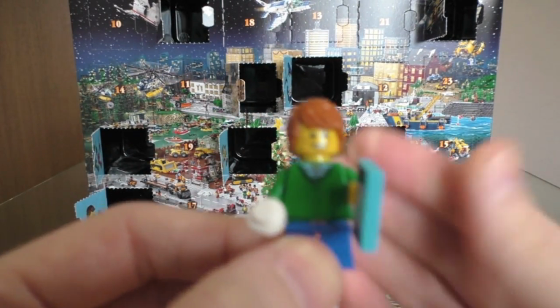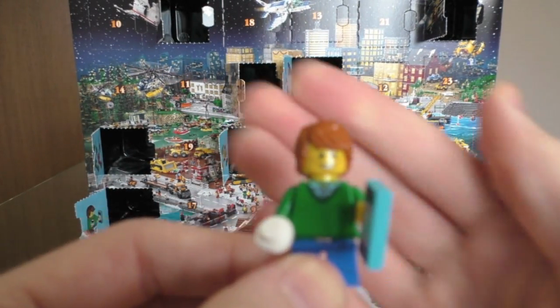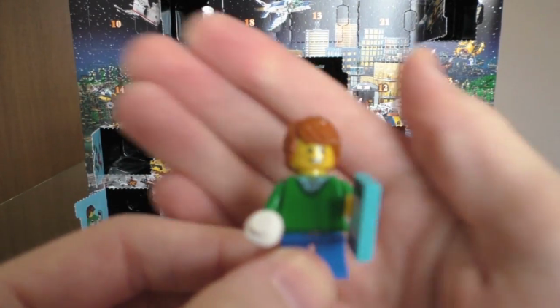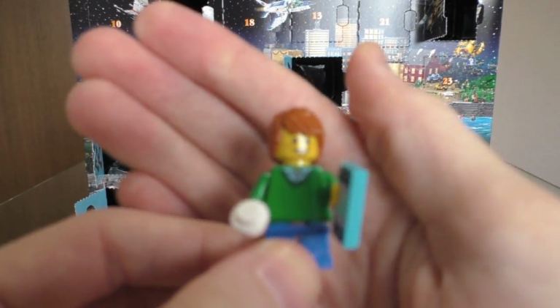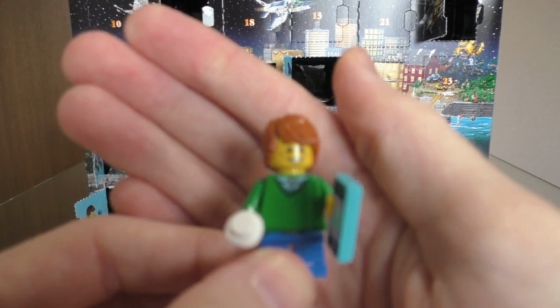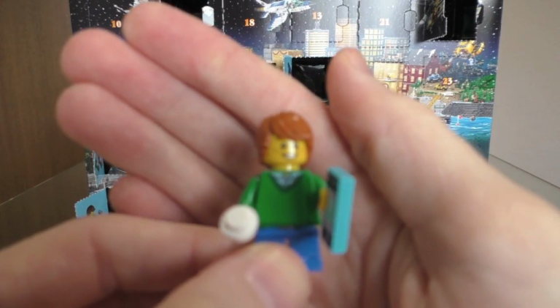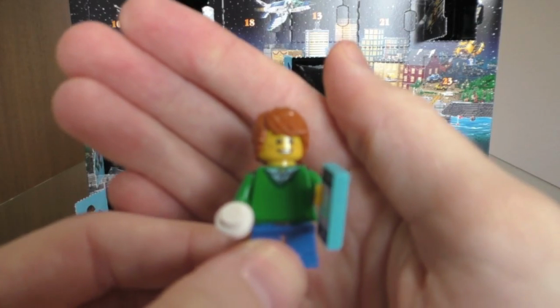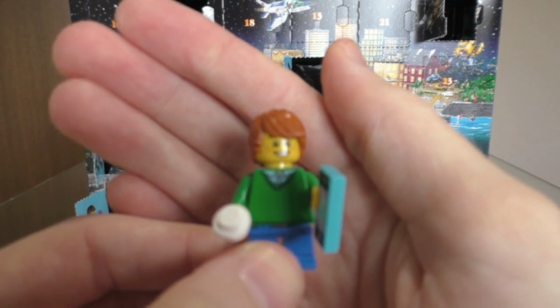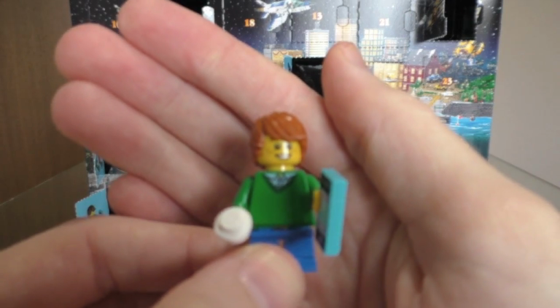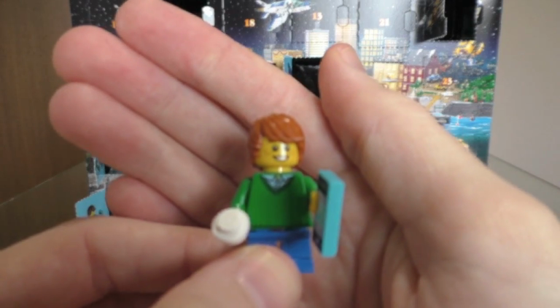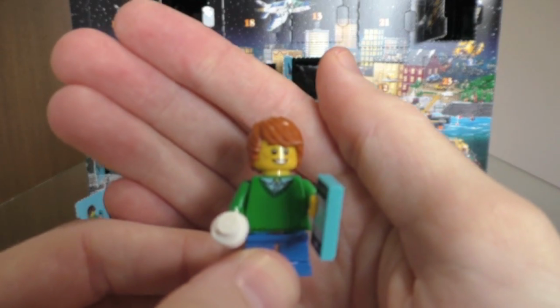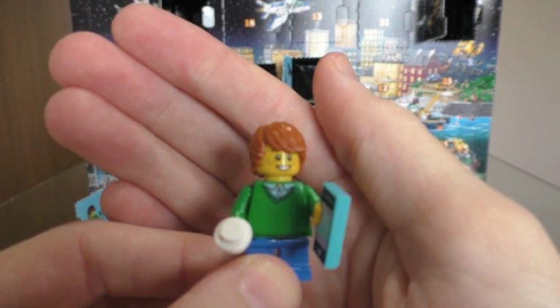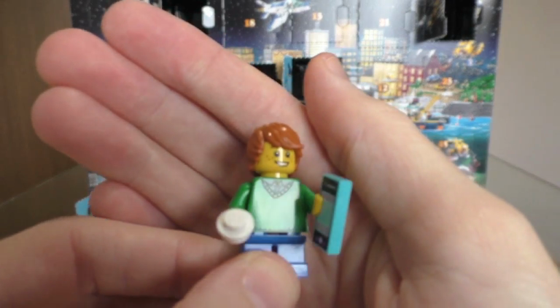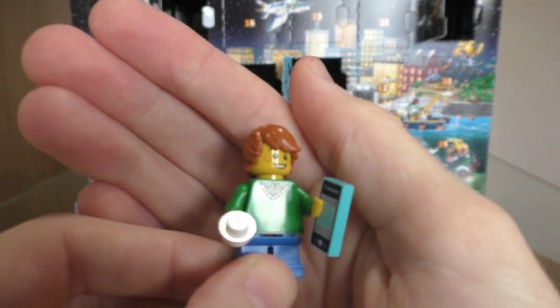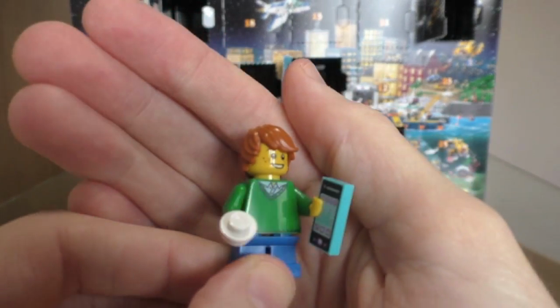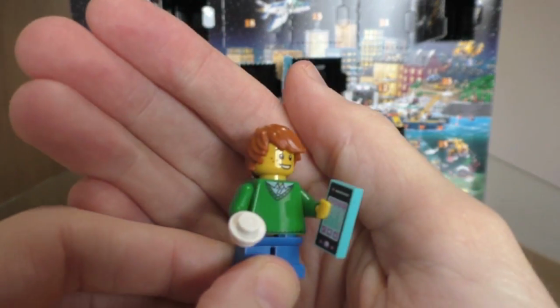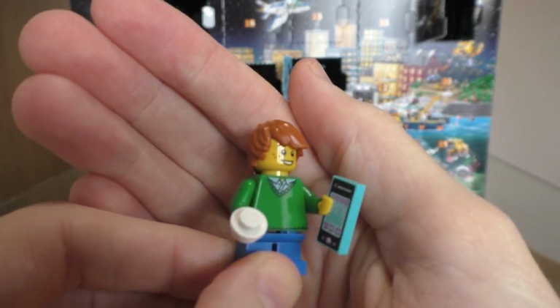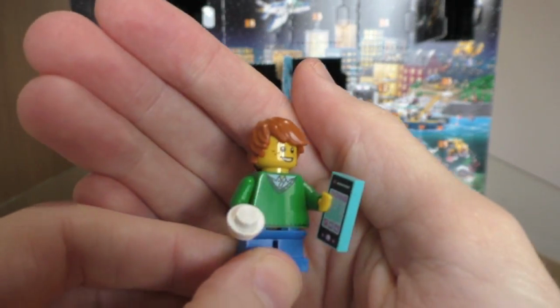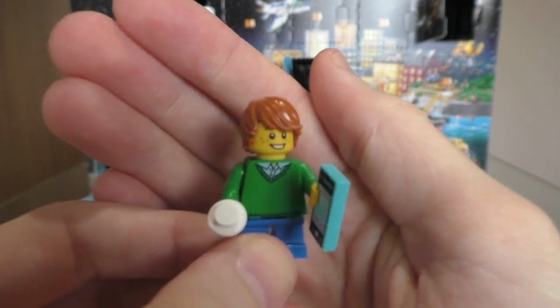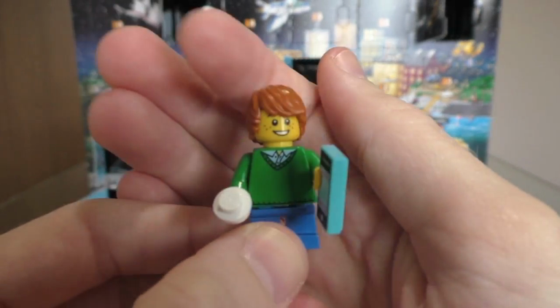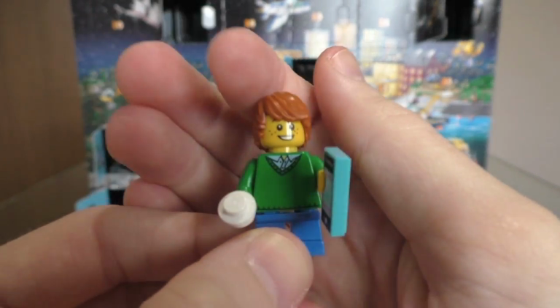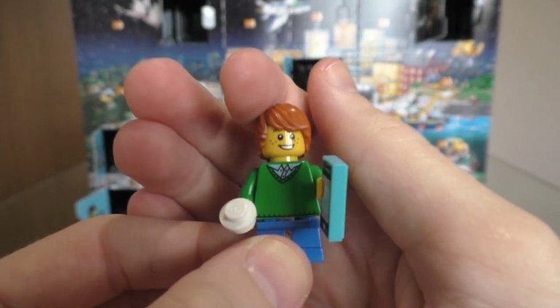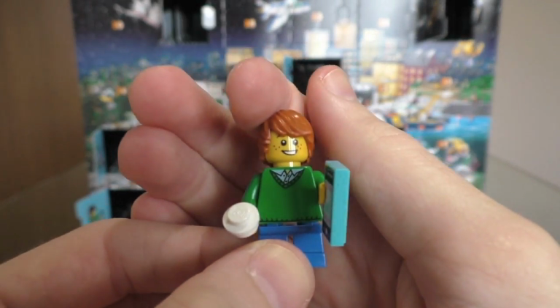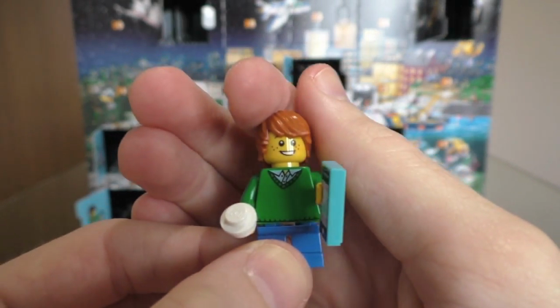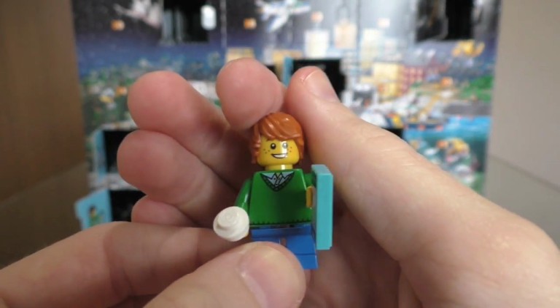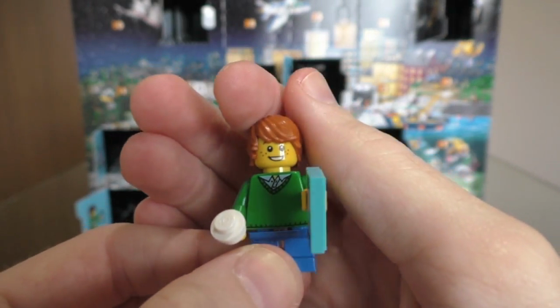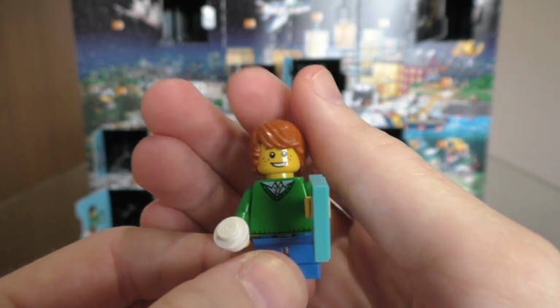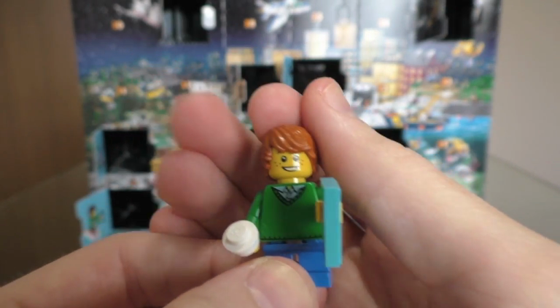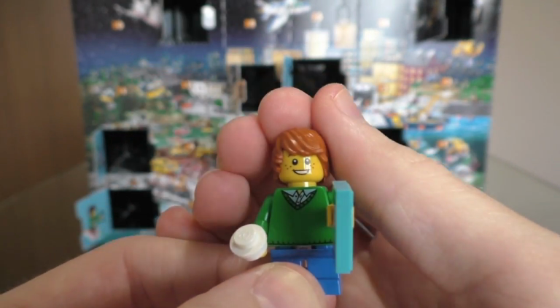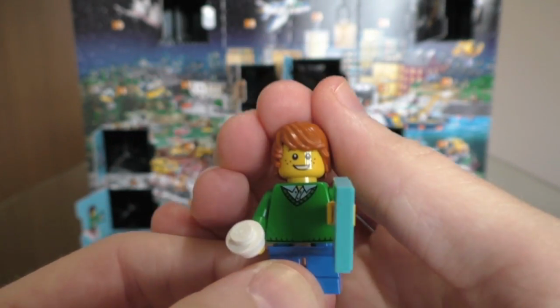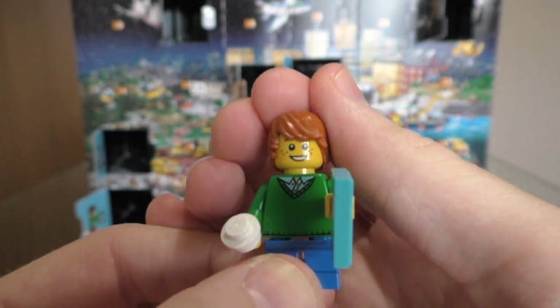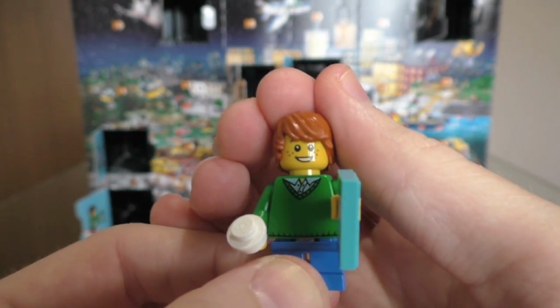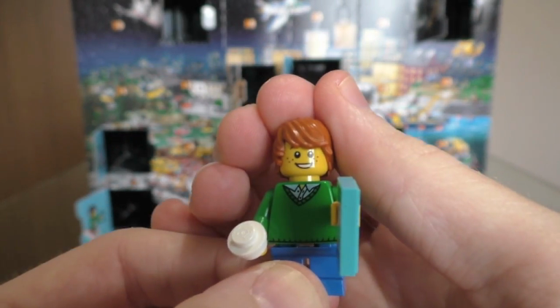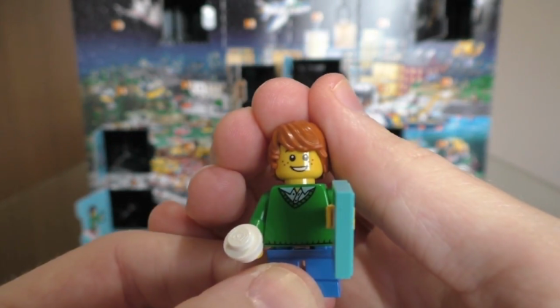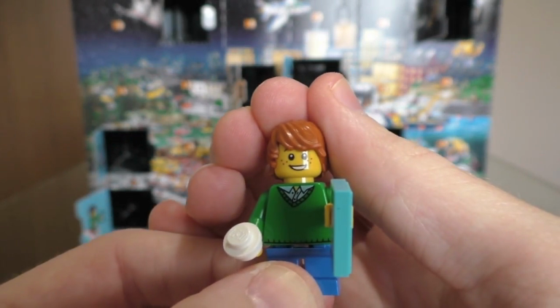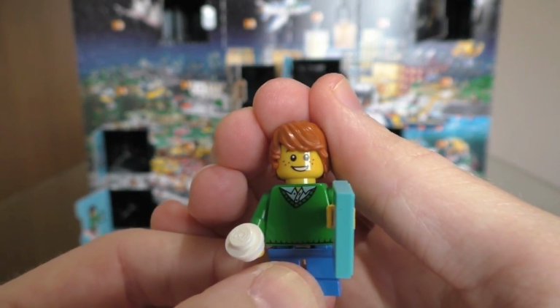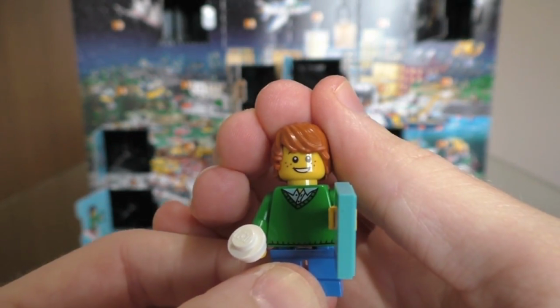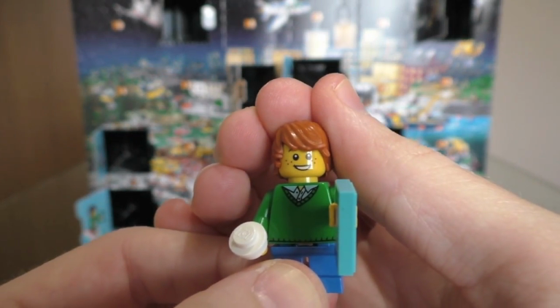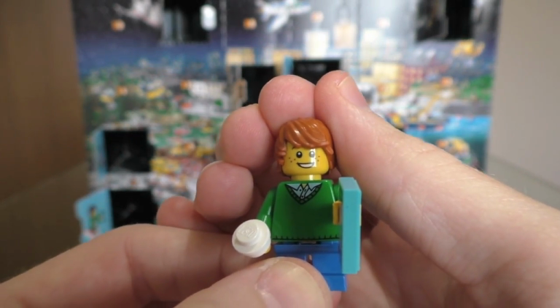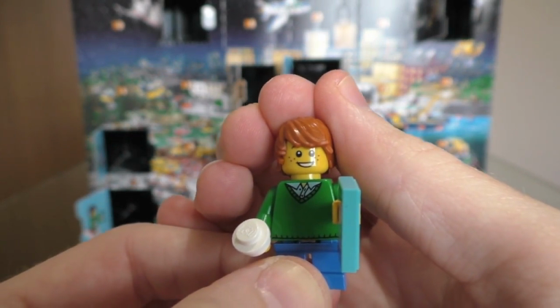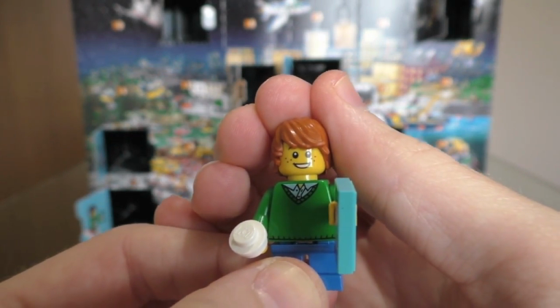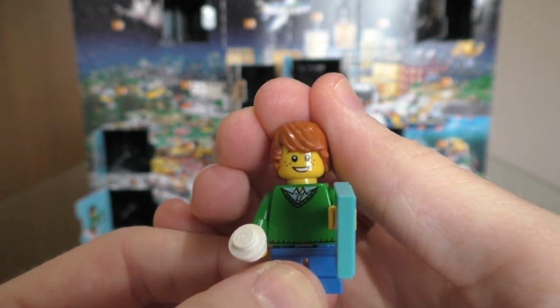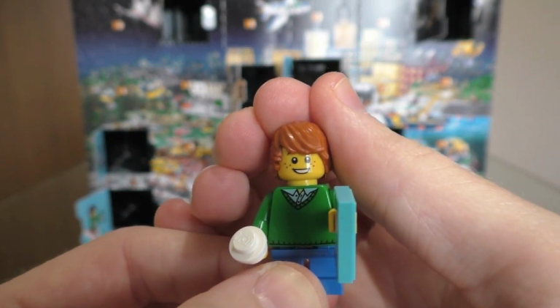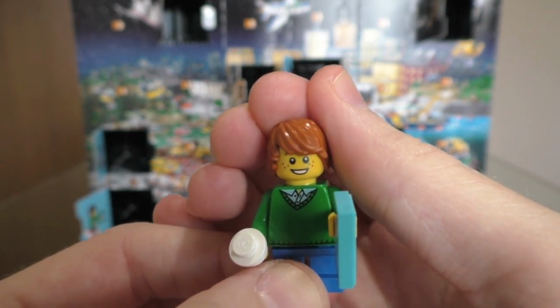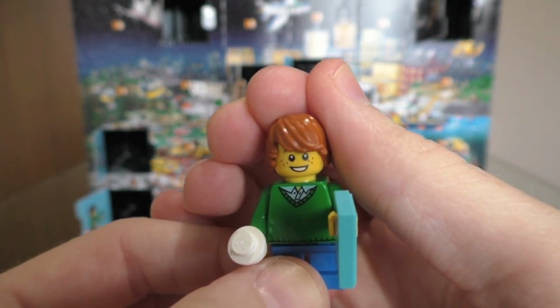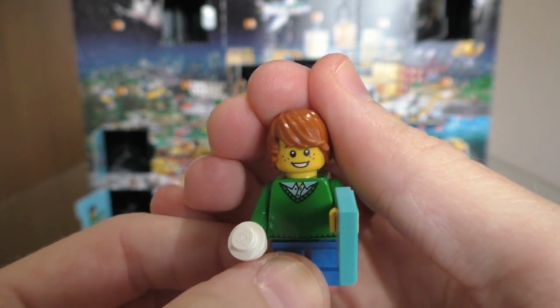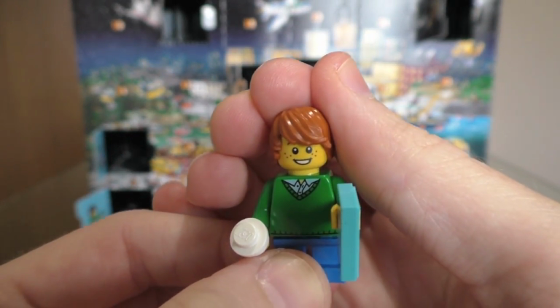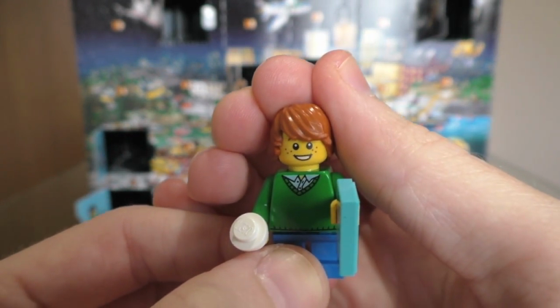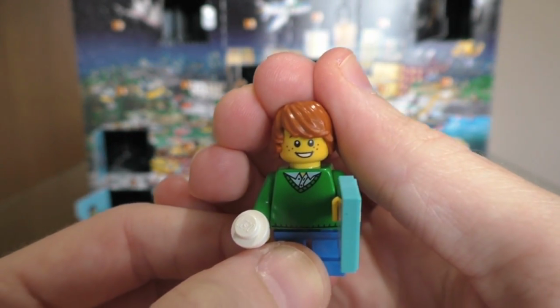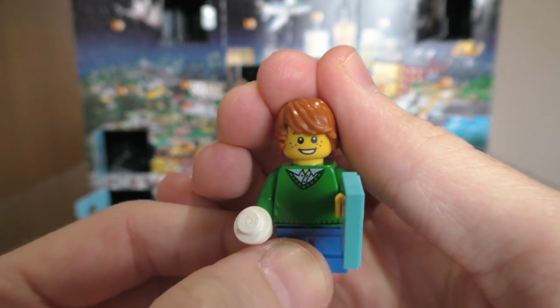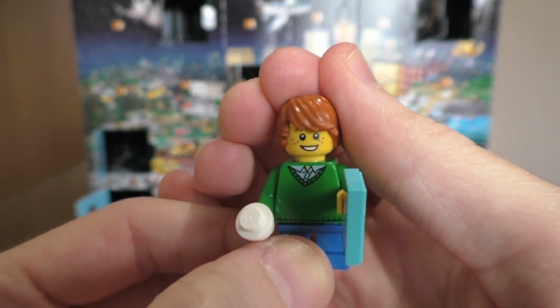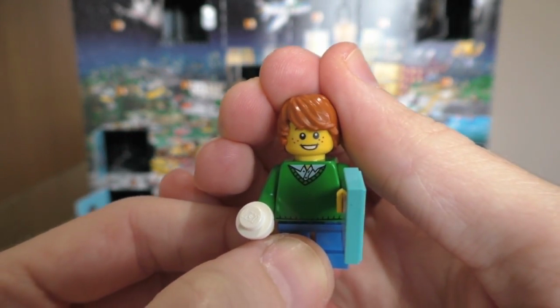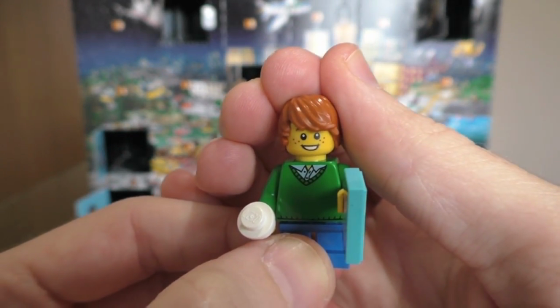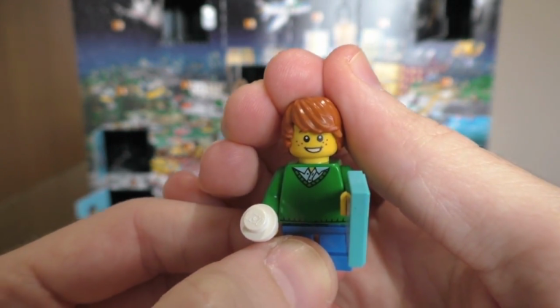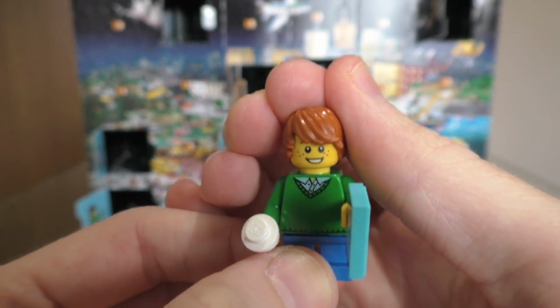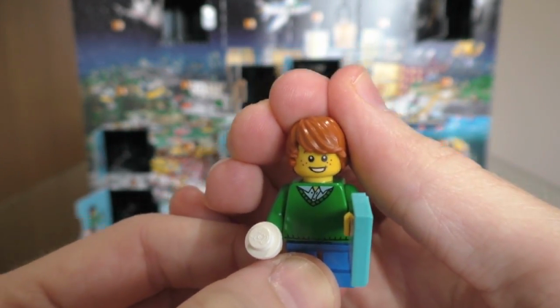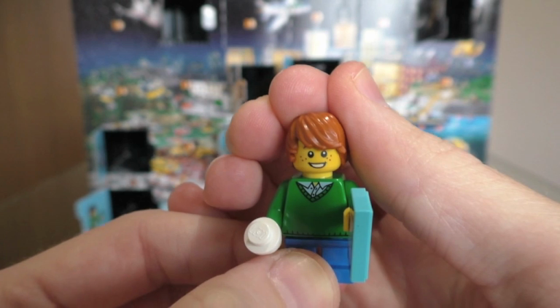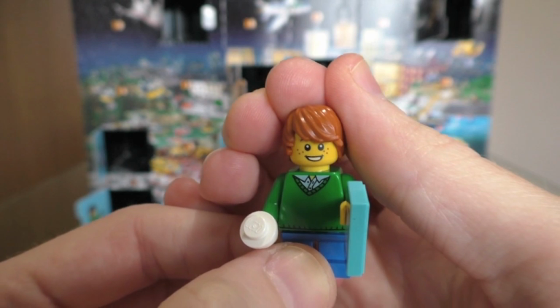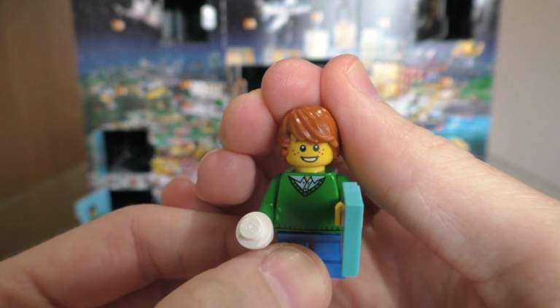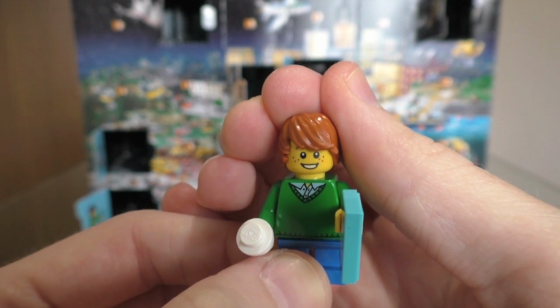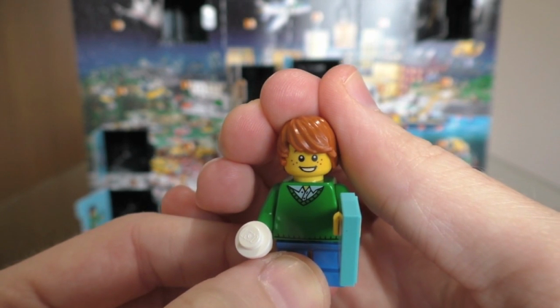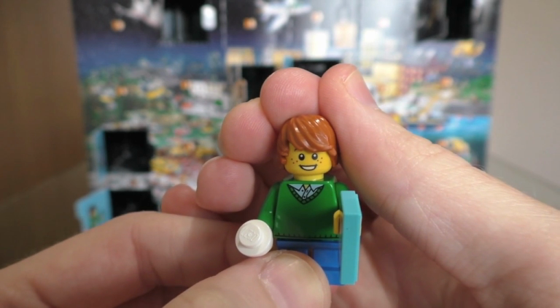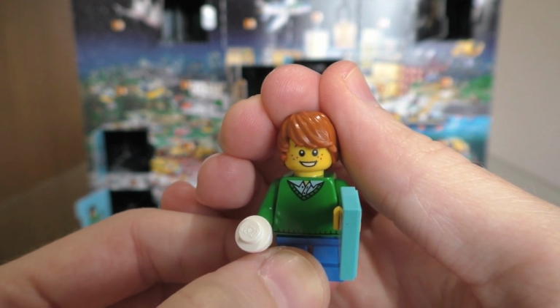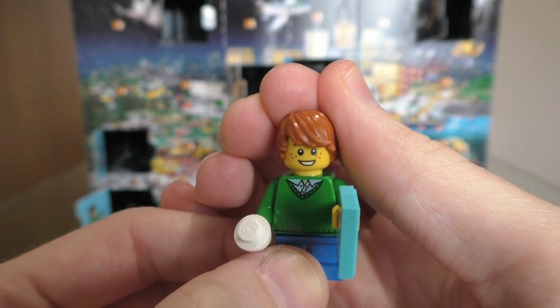Could you ask for anything more? Look how happy he is. Christmas.